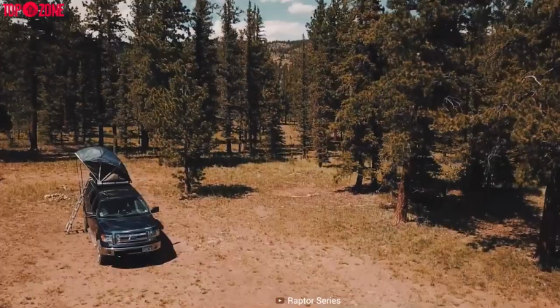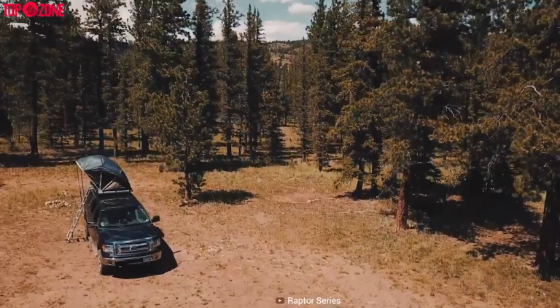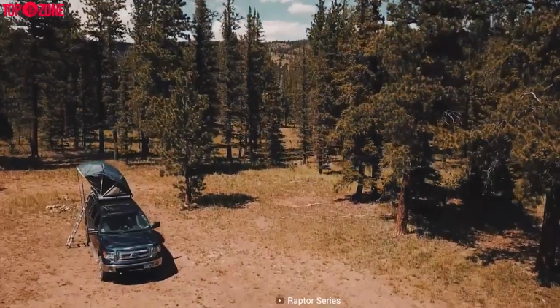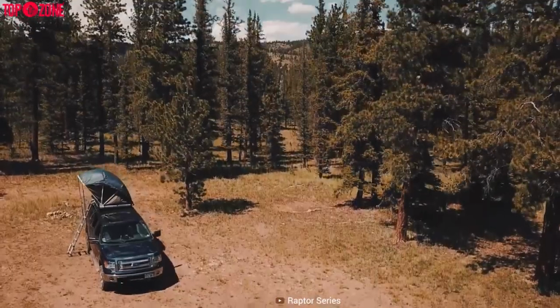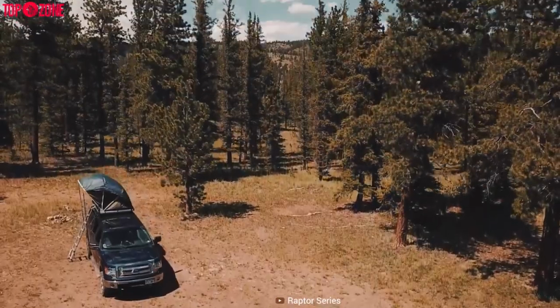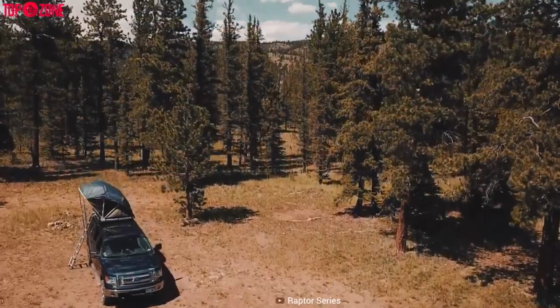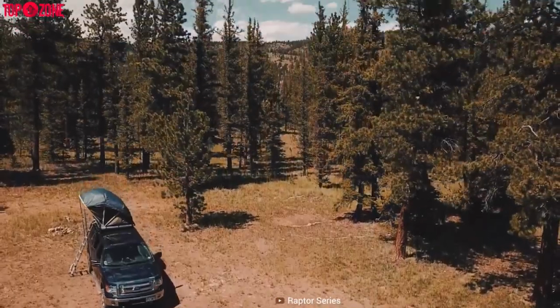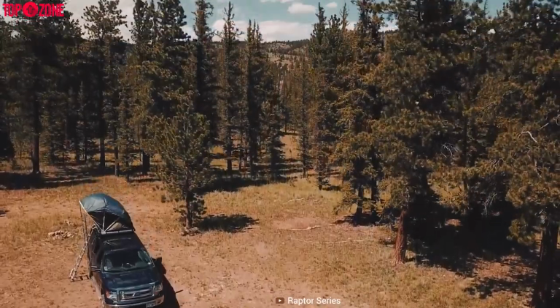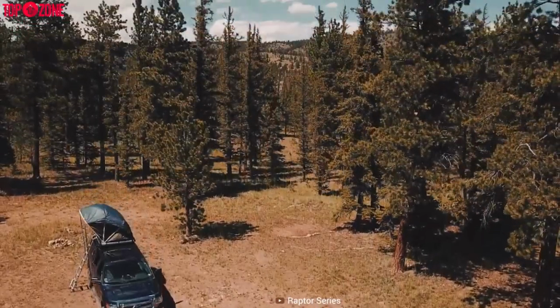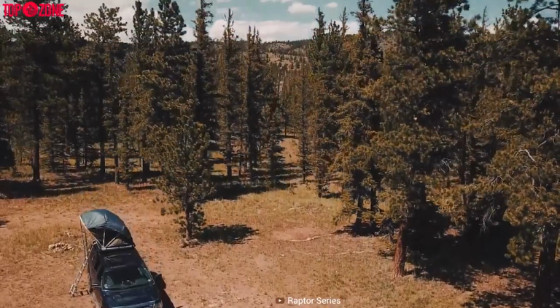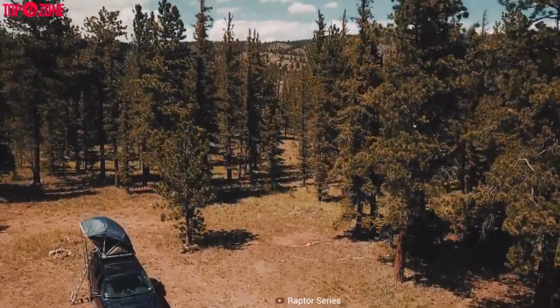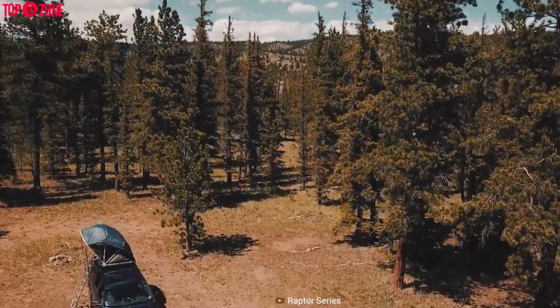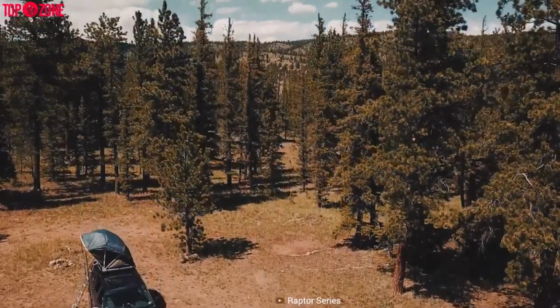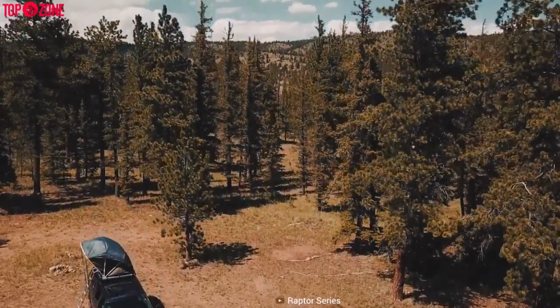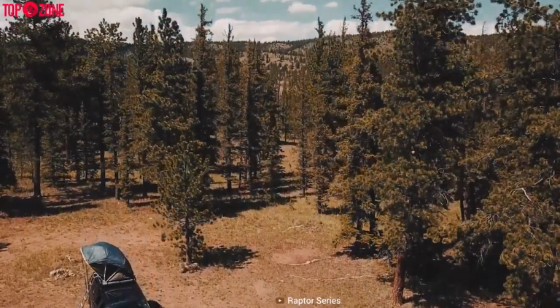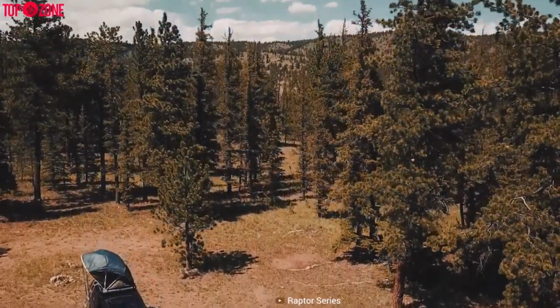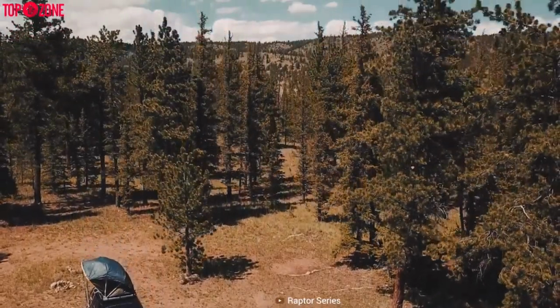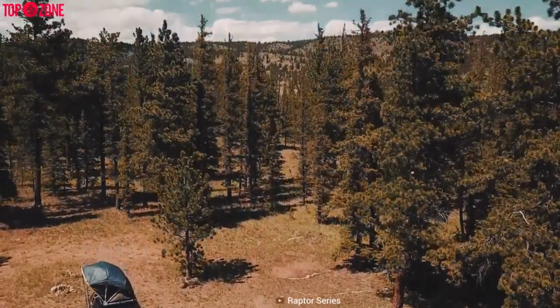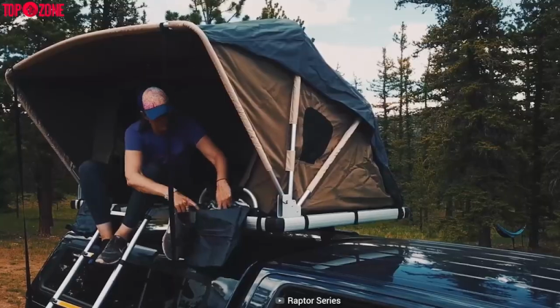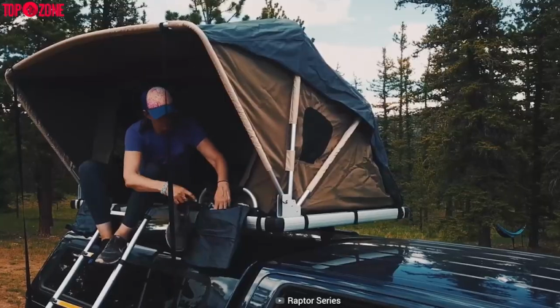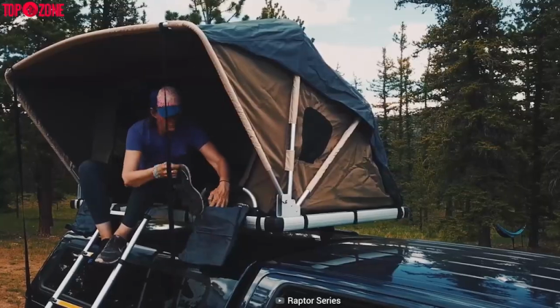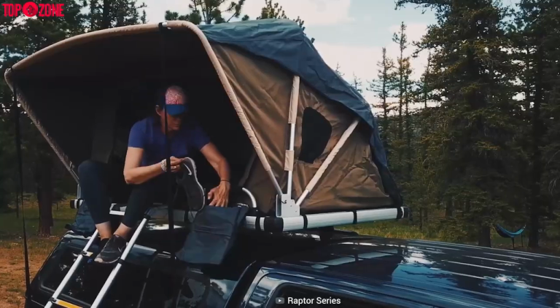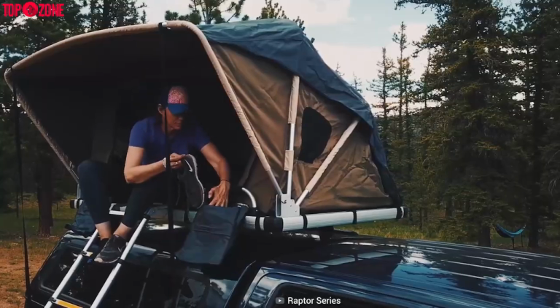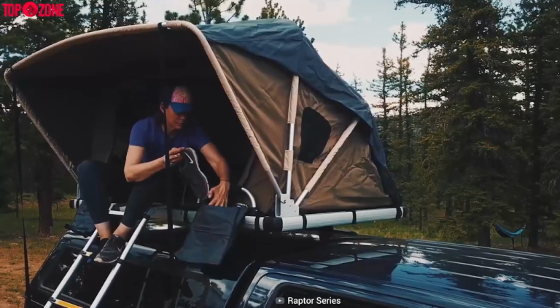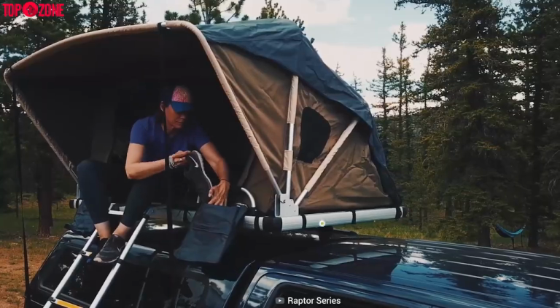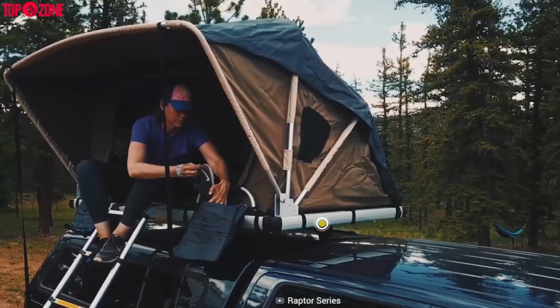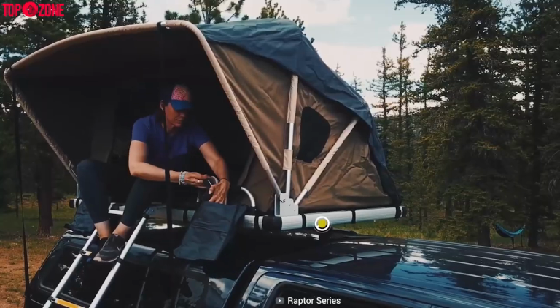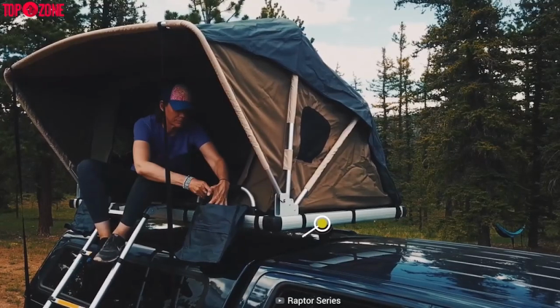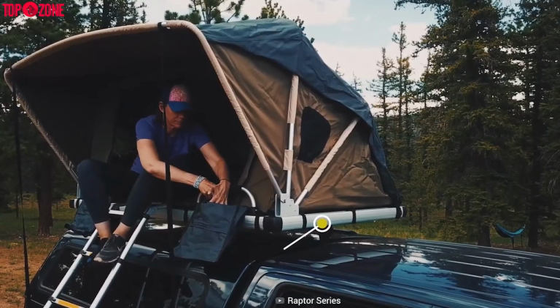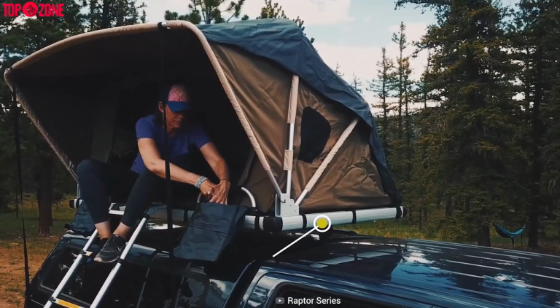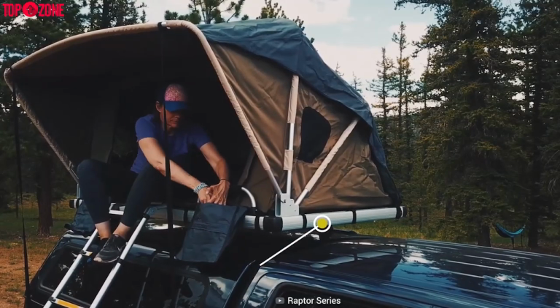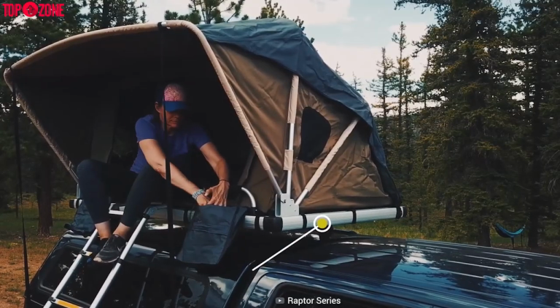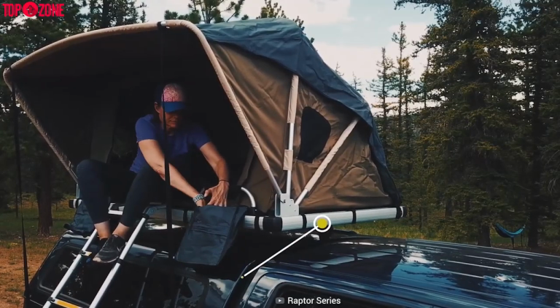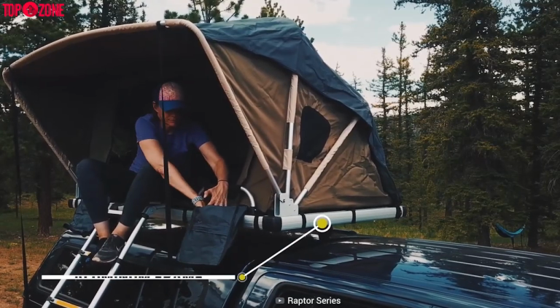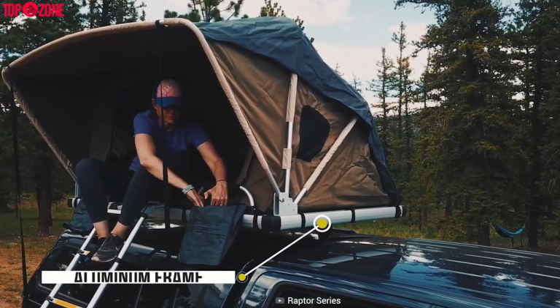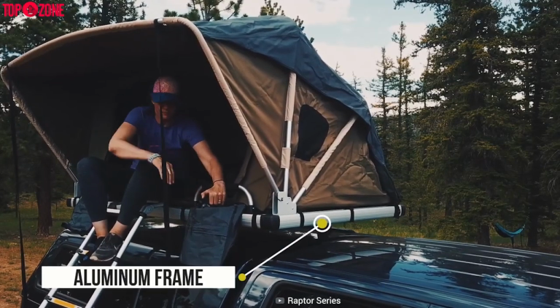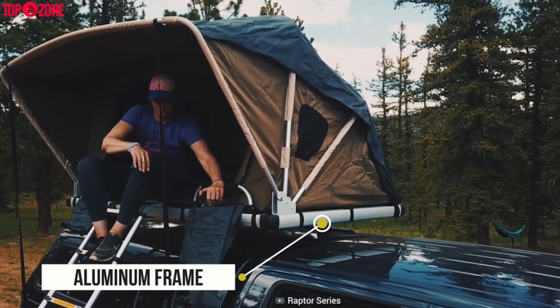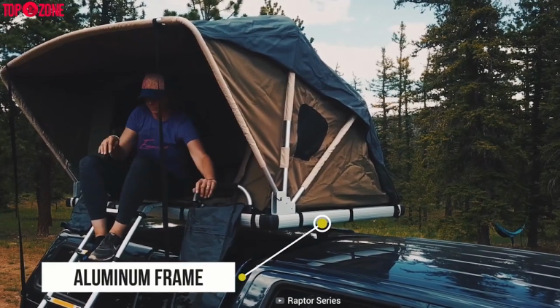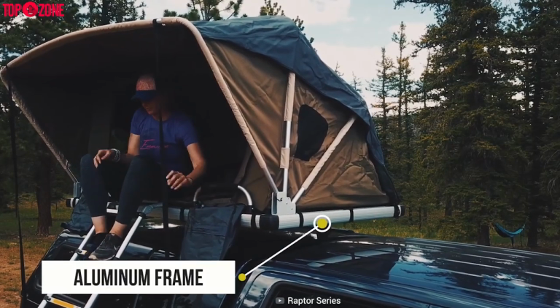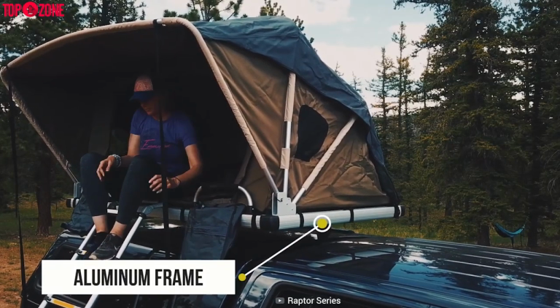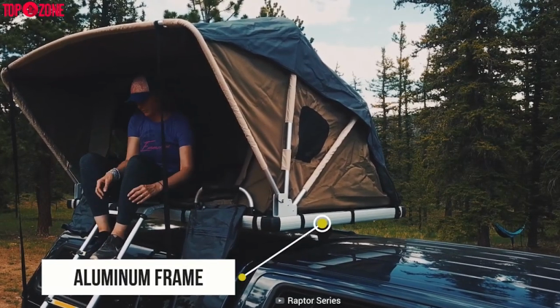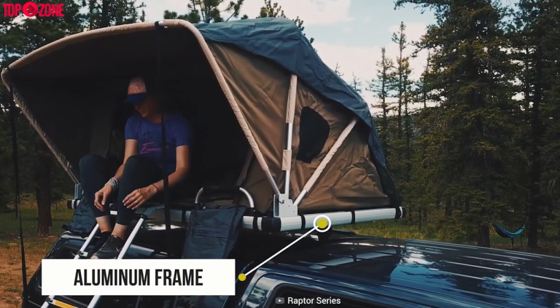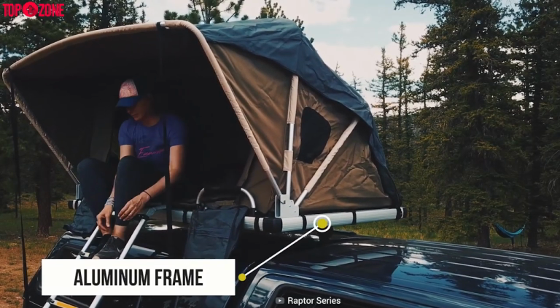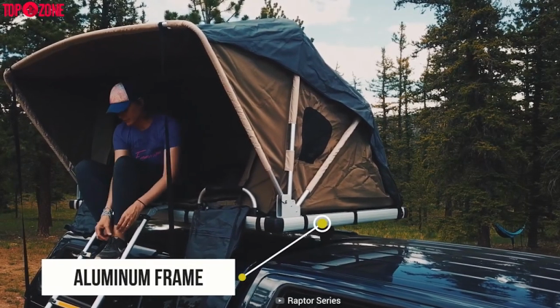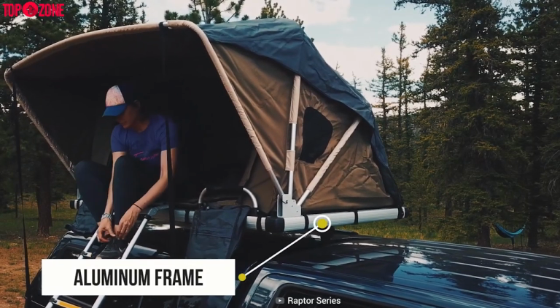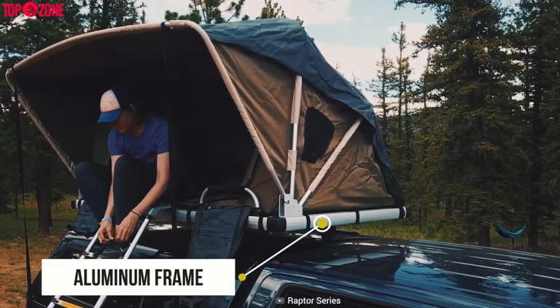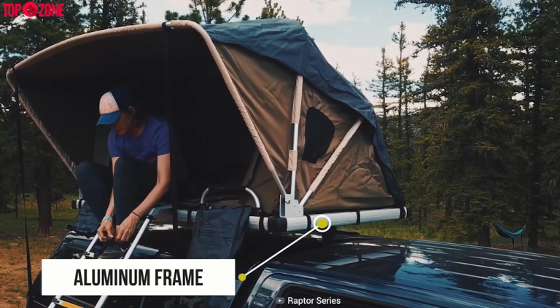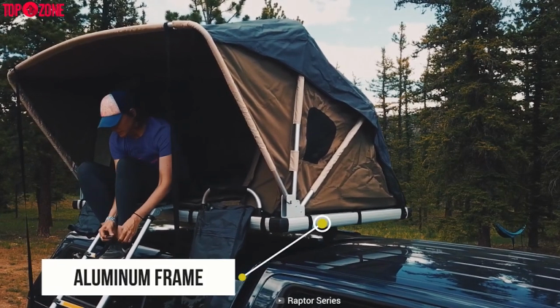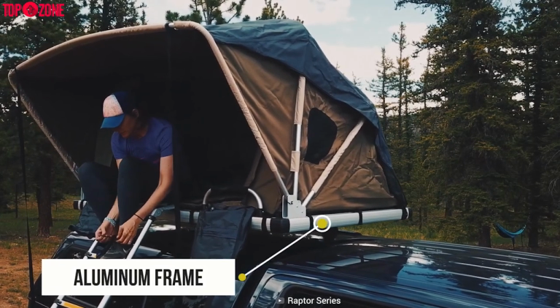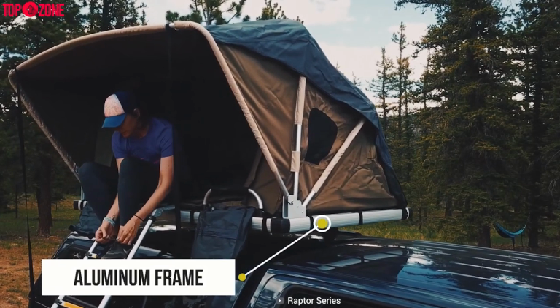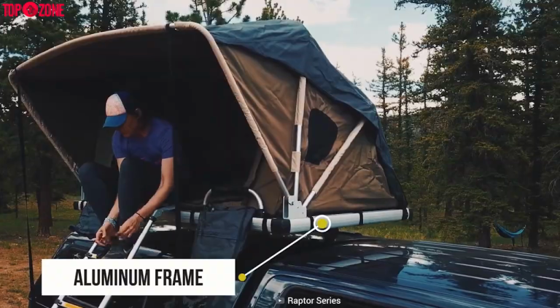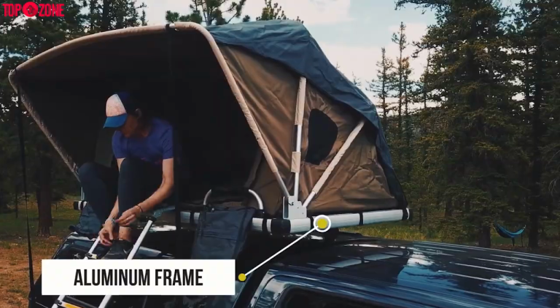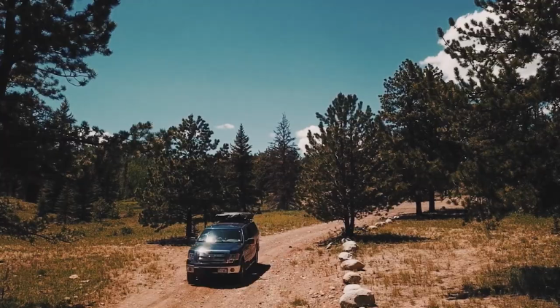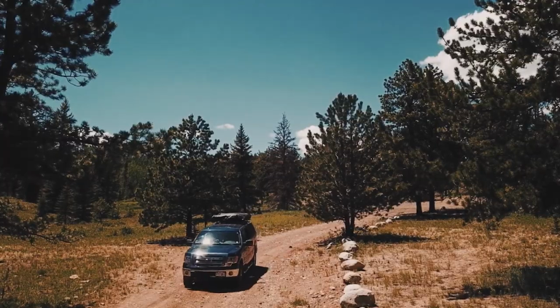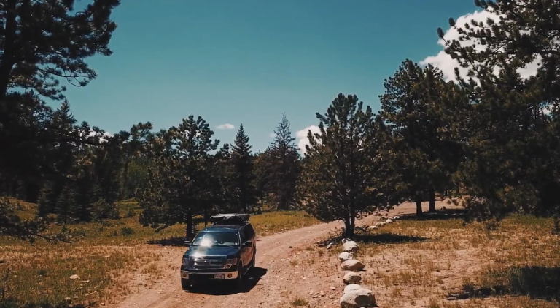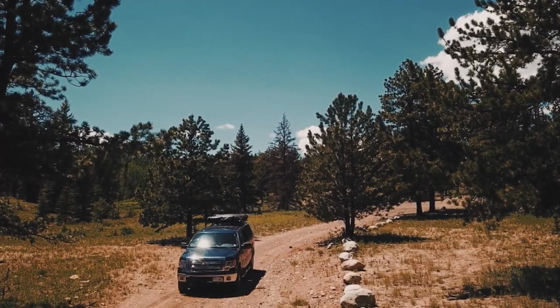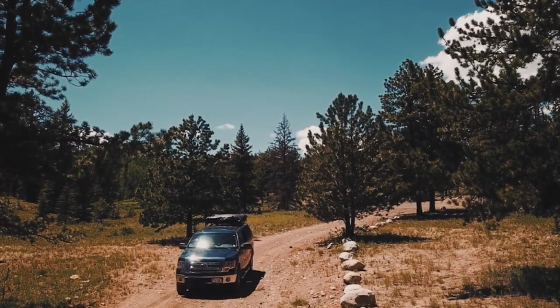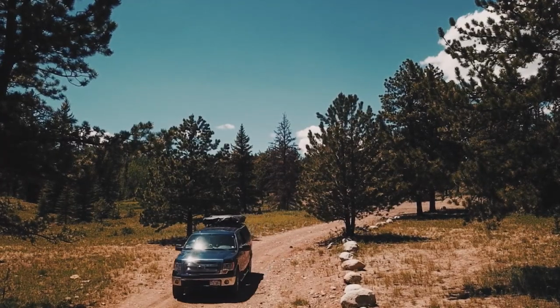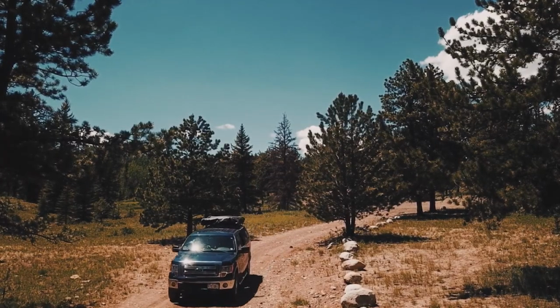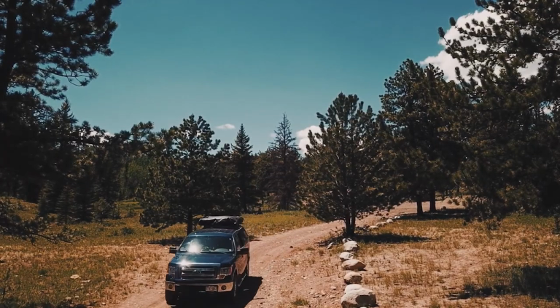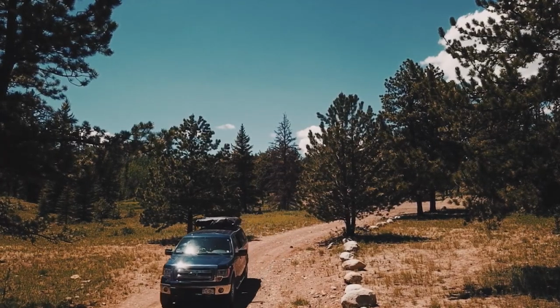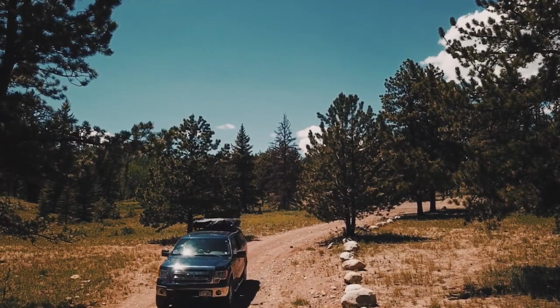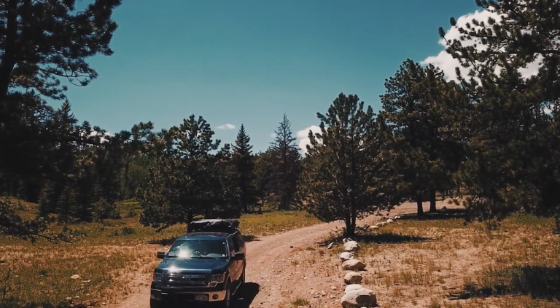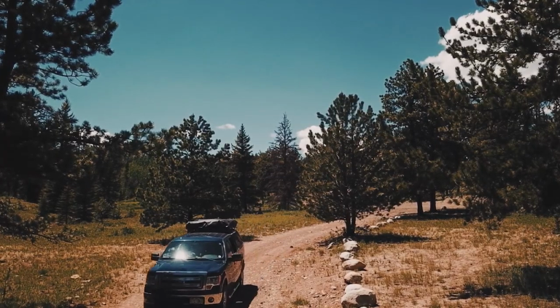Thinking about how you'll climb up to it? Well, the Voyager comes with an eight-foot strong telescoping aluminum ladder to get there safely.